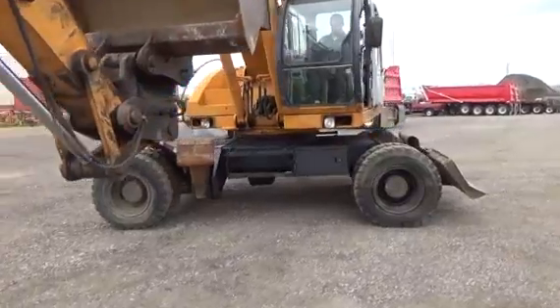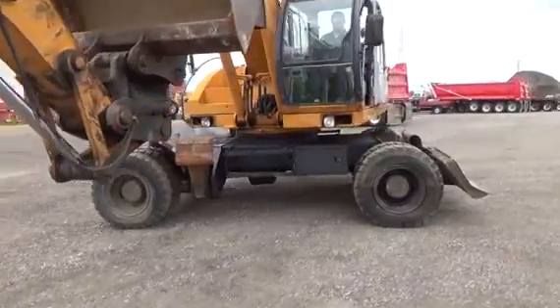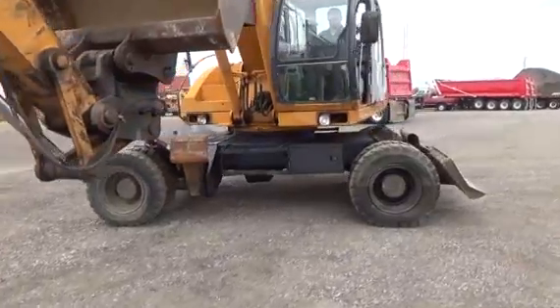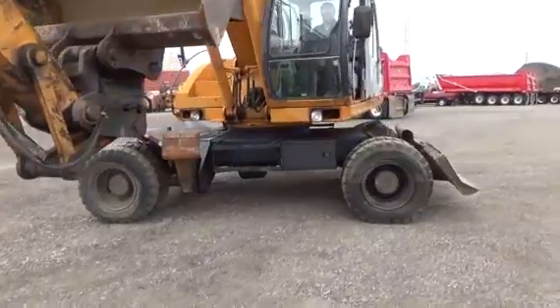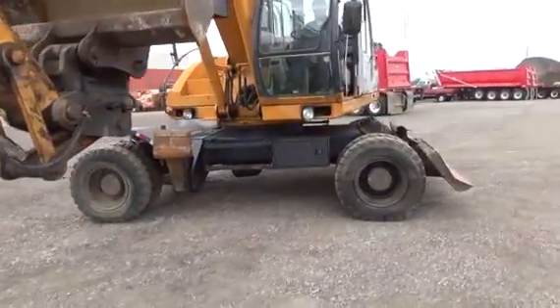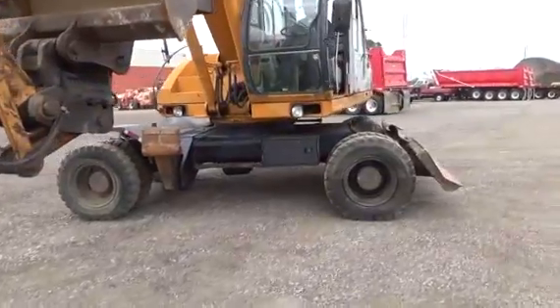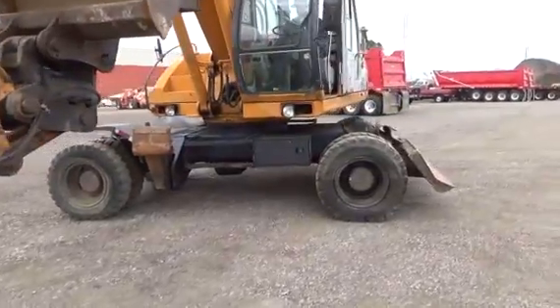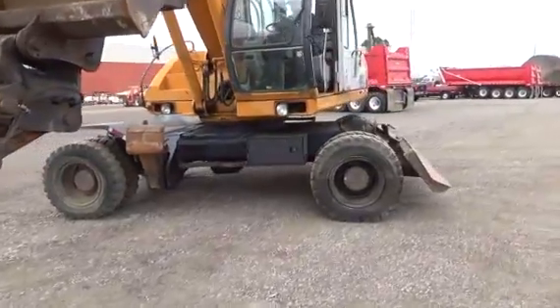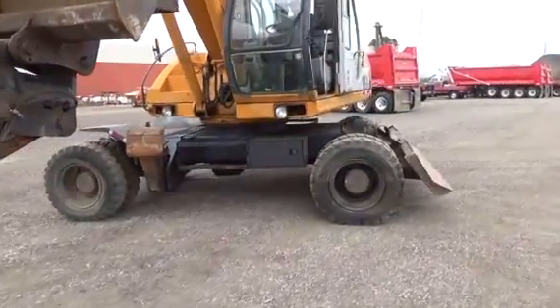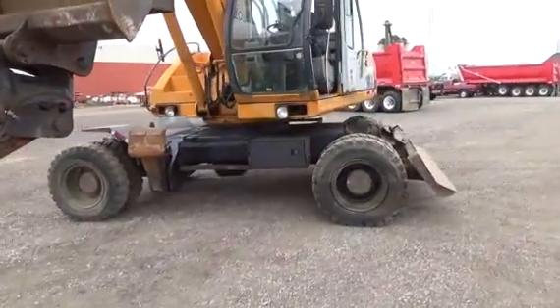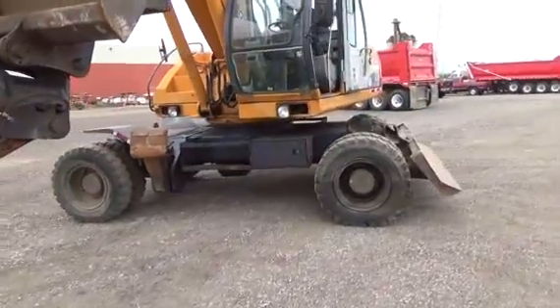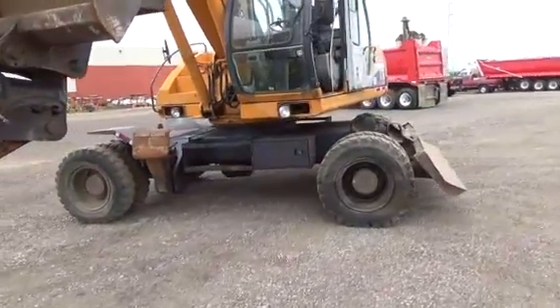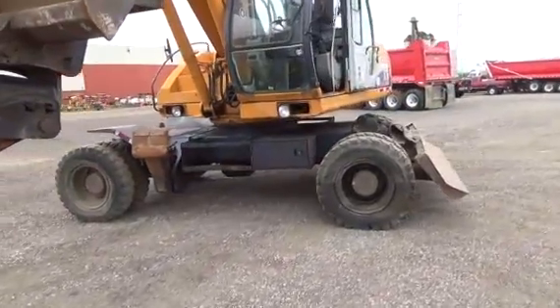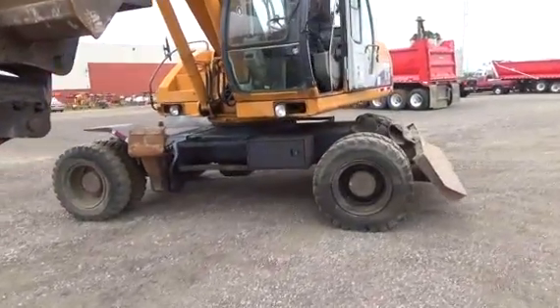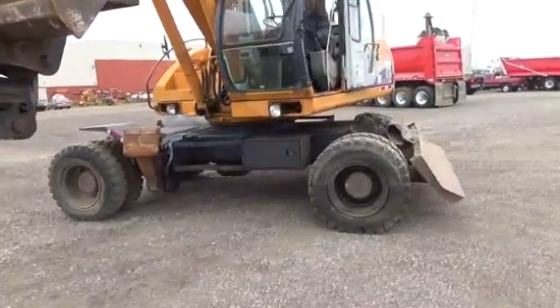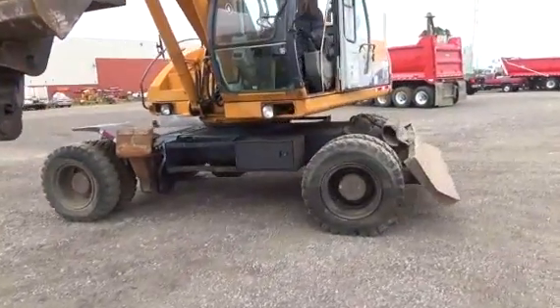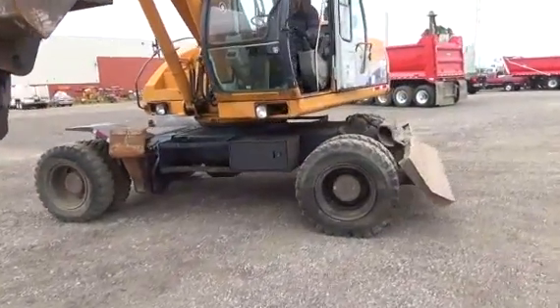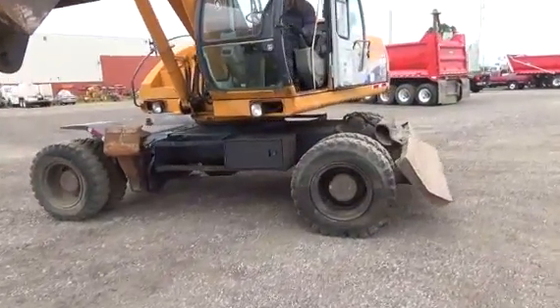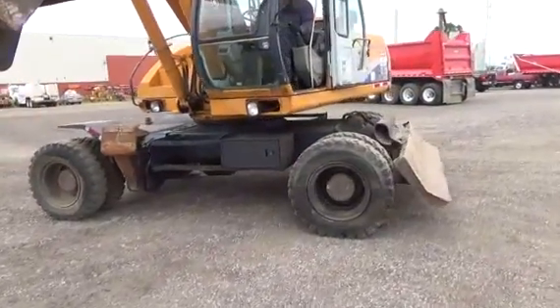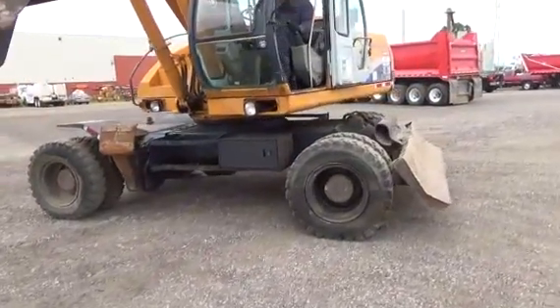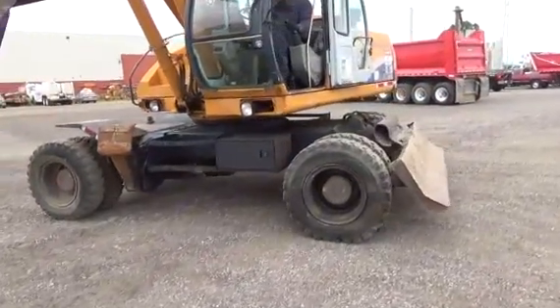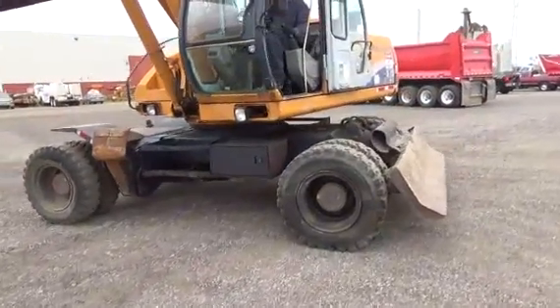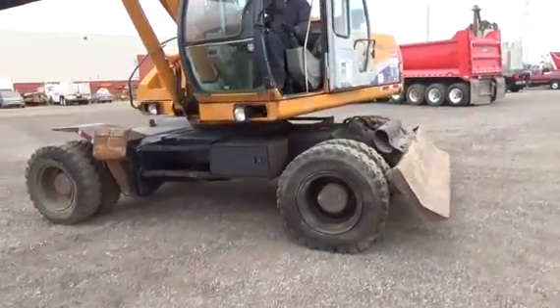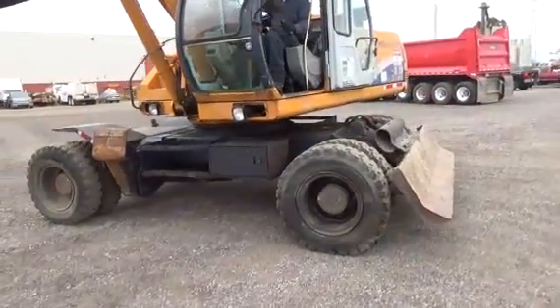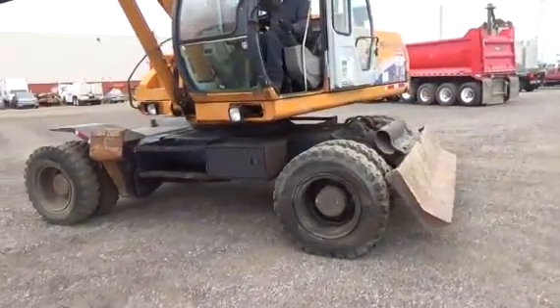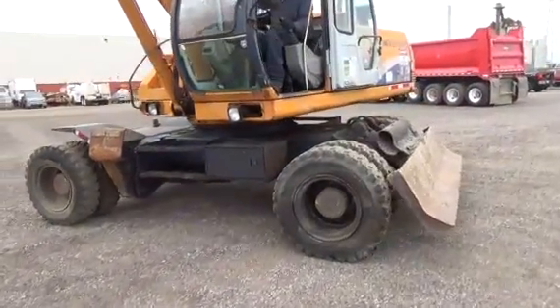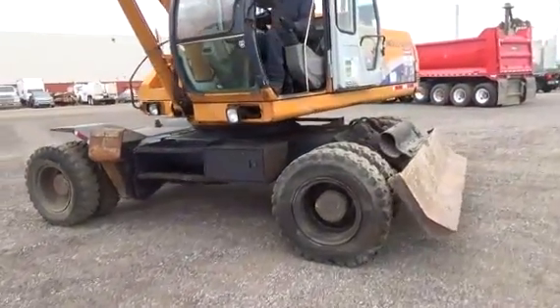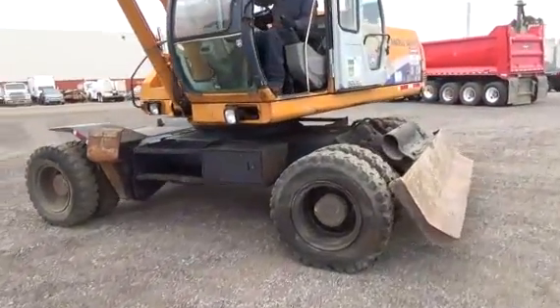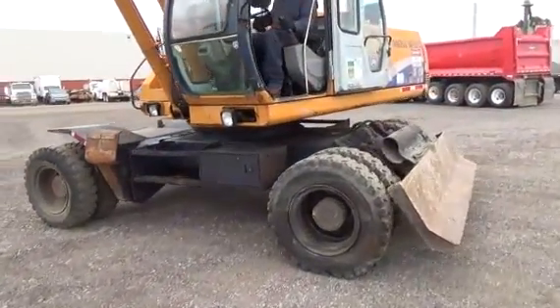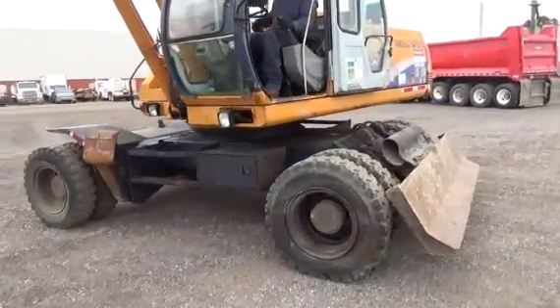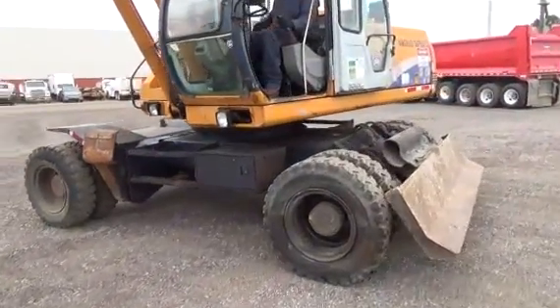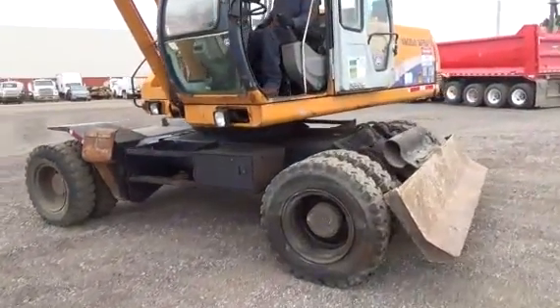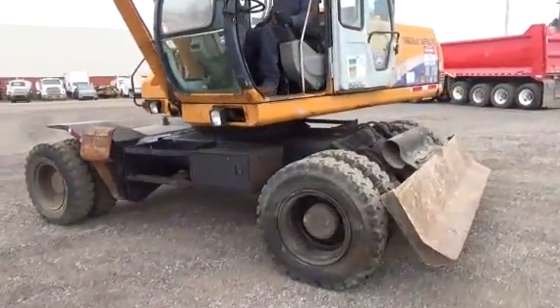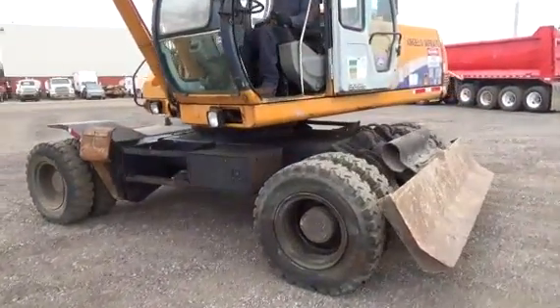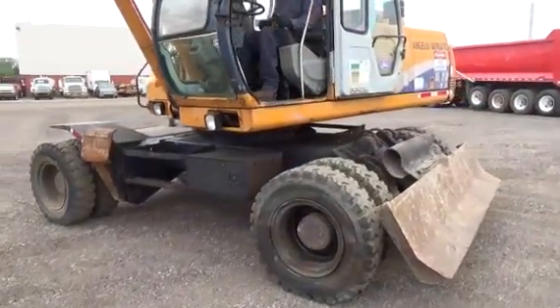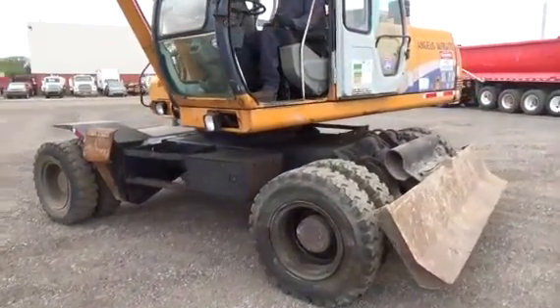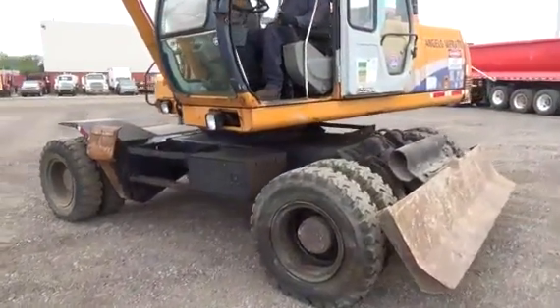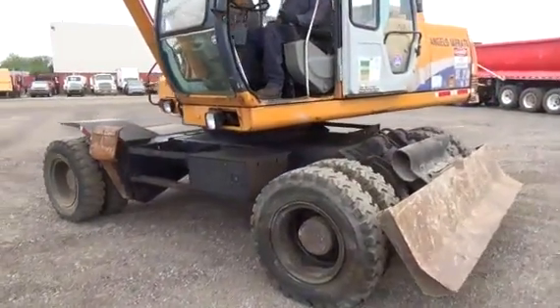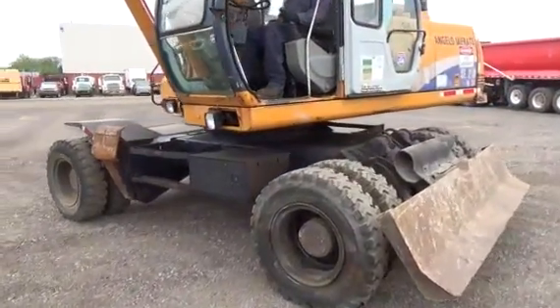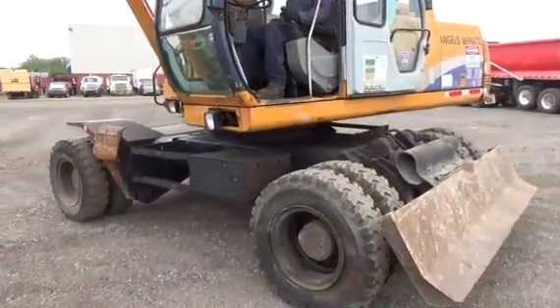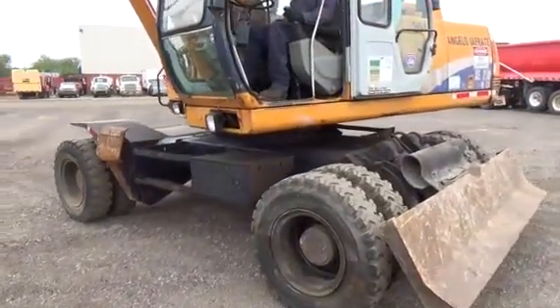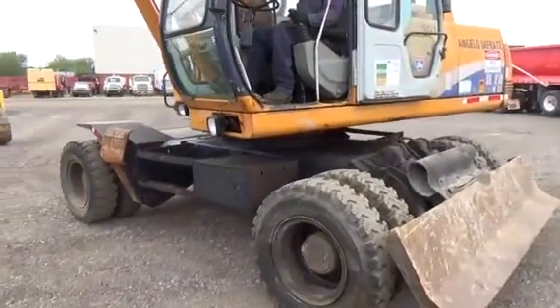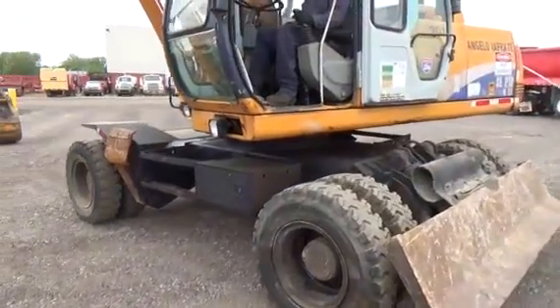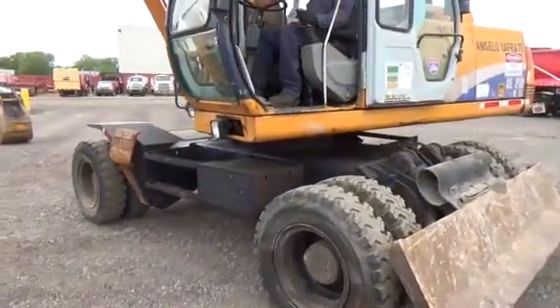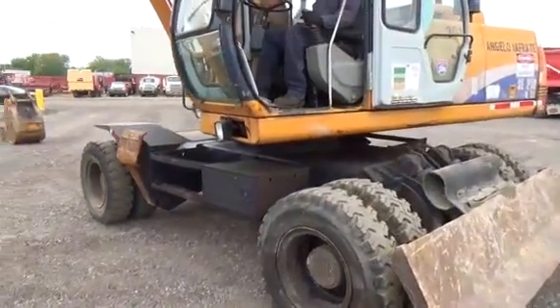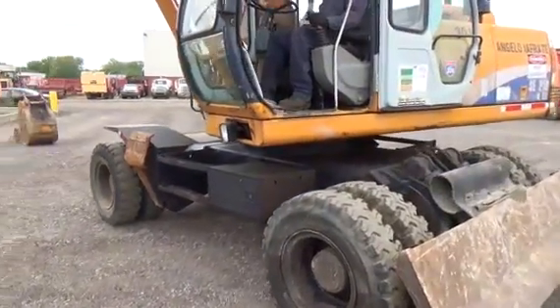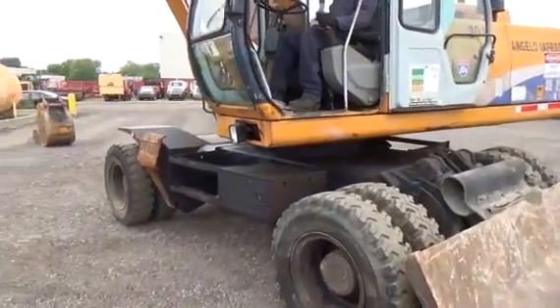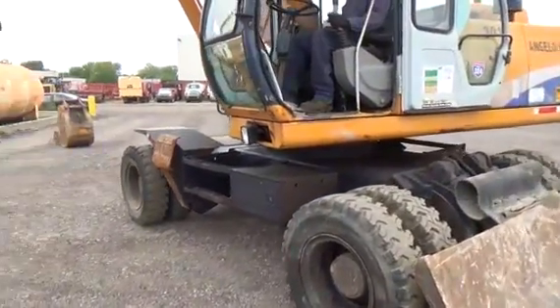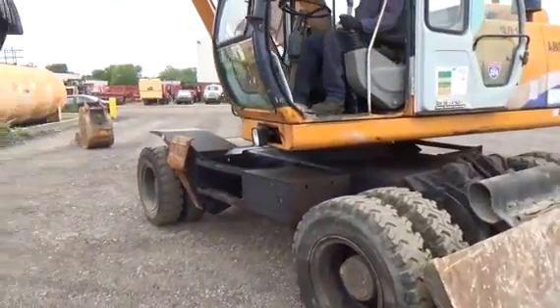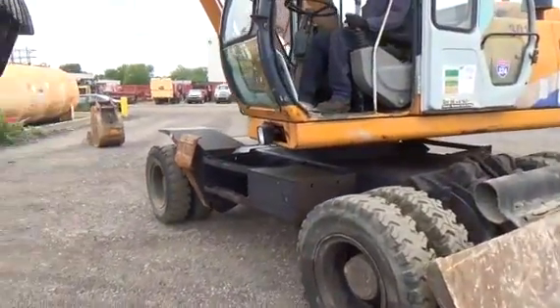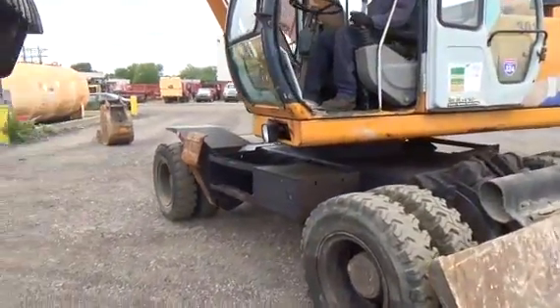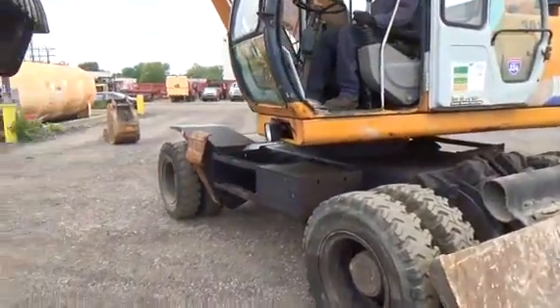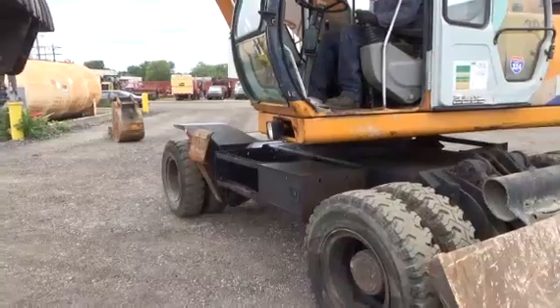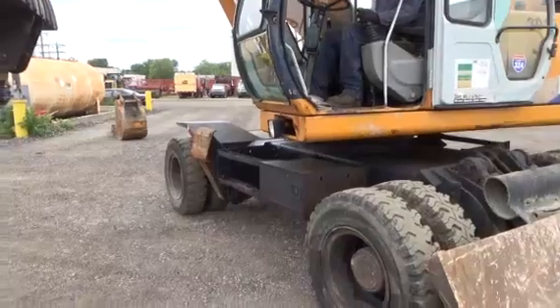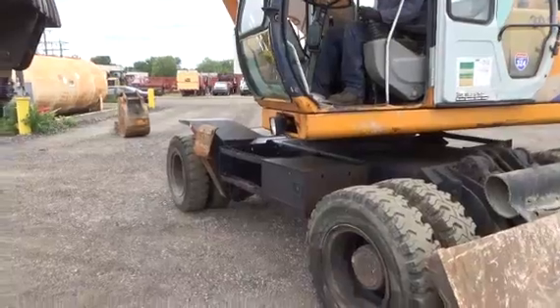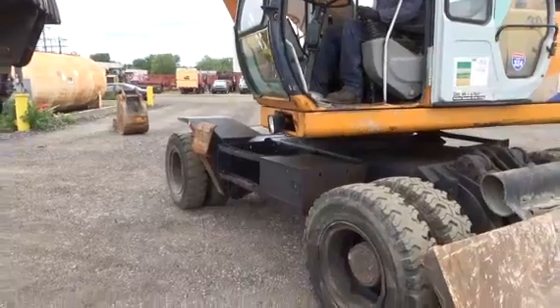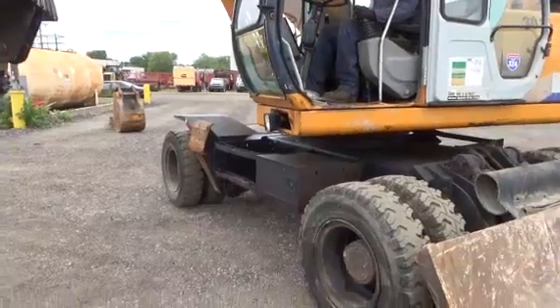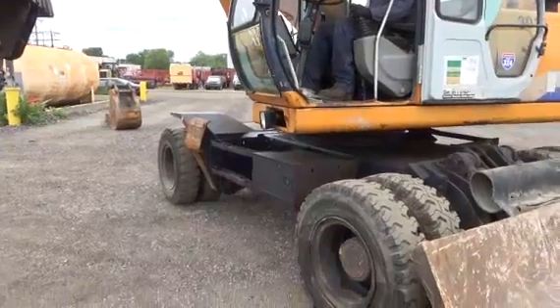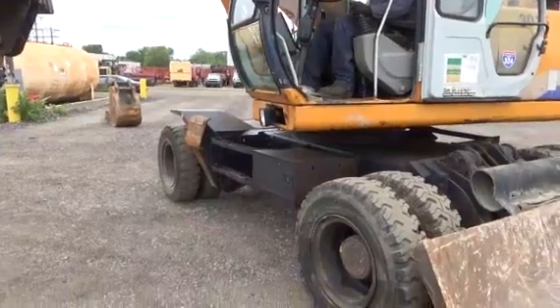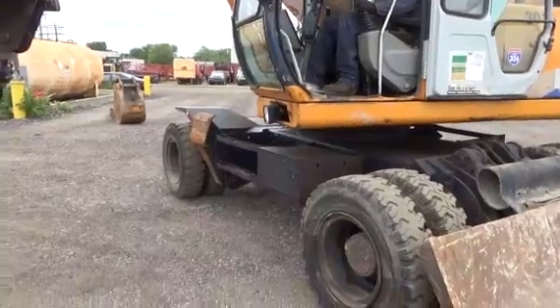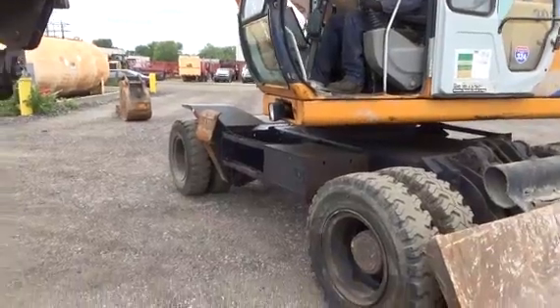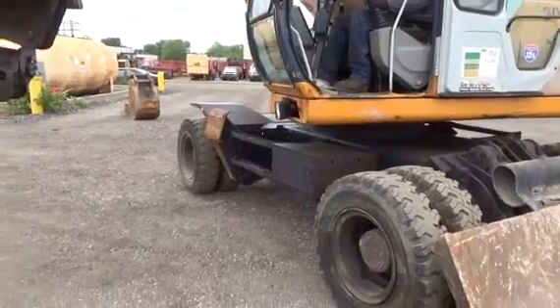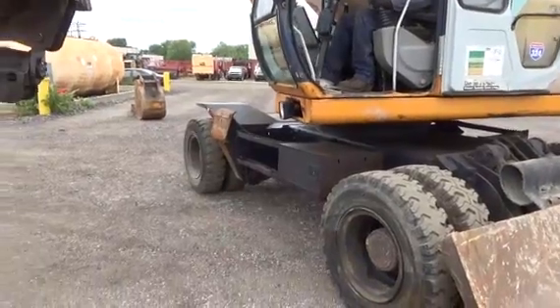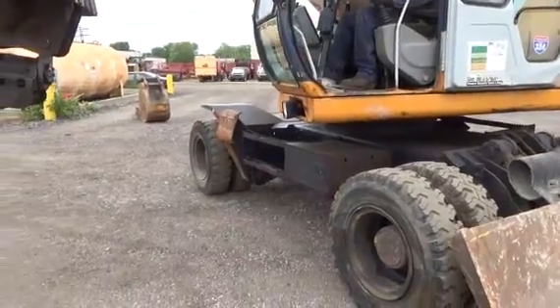Good running machine. Work ready. I am going to show you it driving around right now.